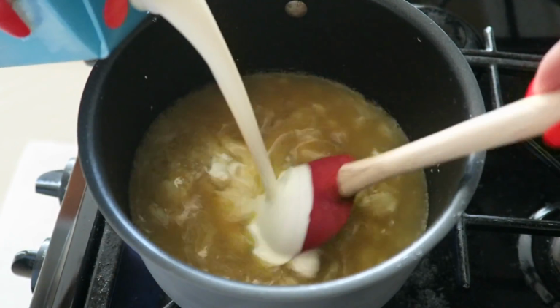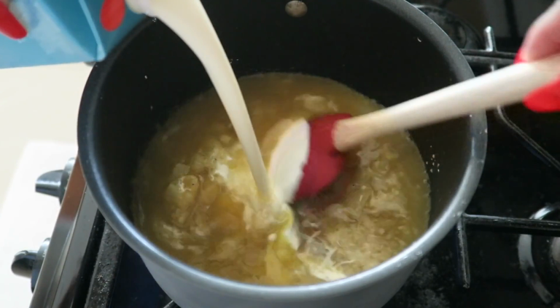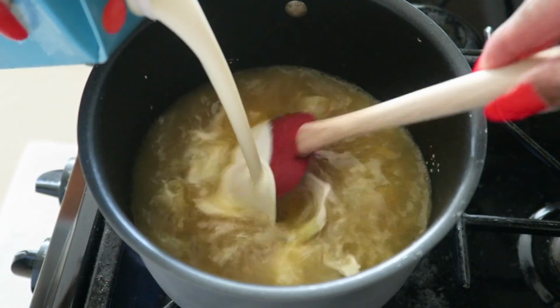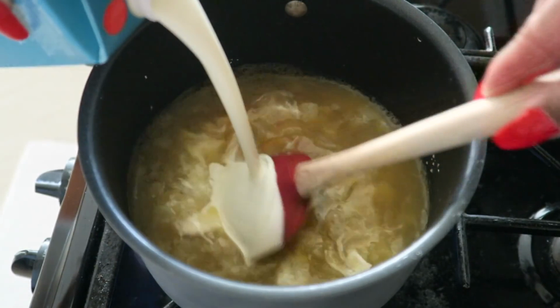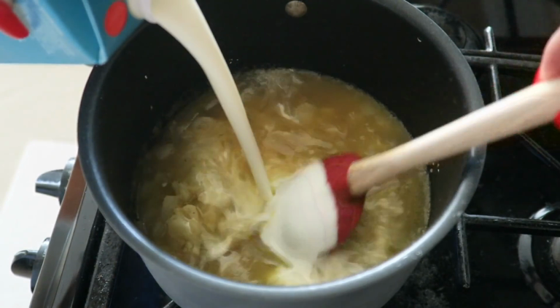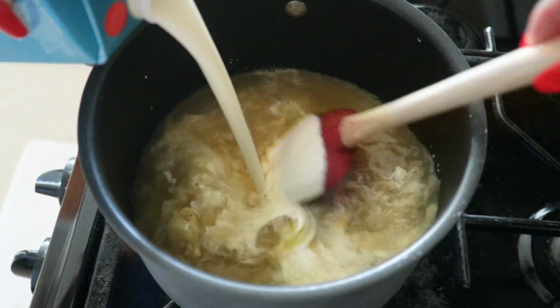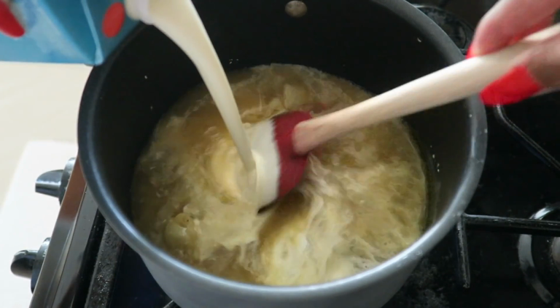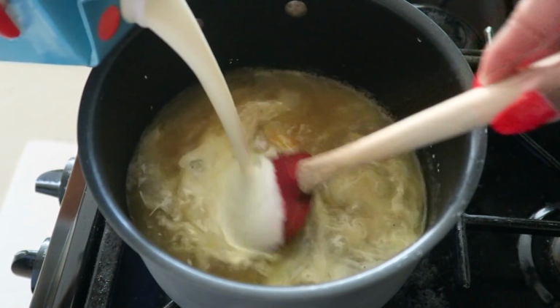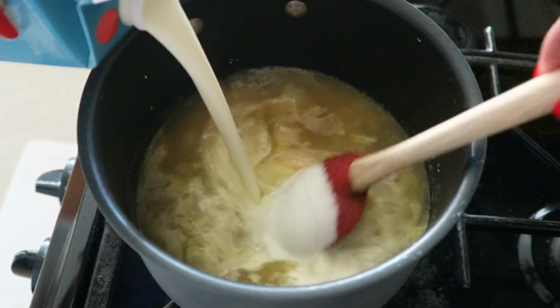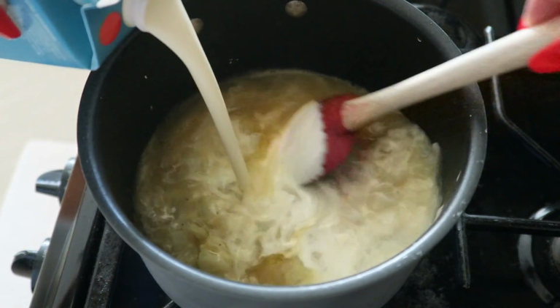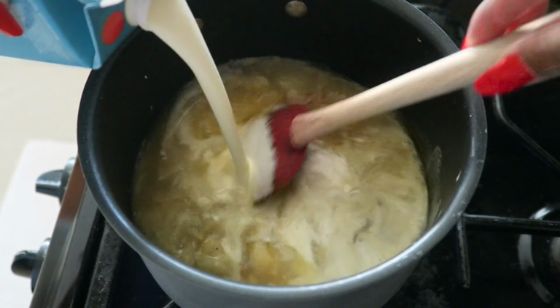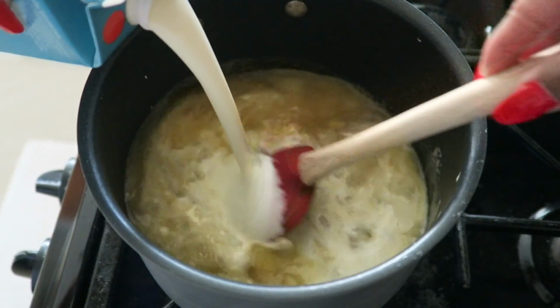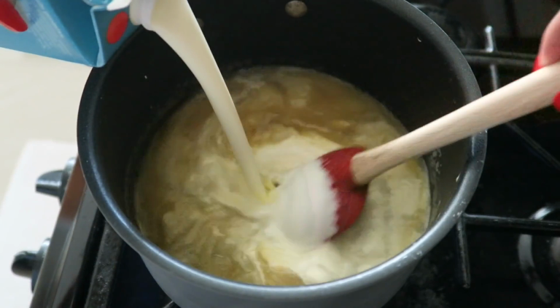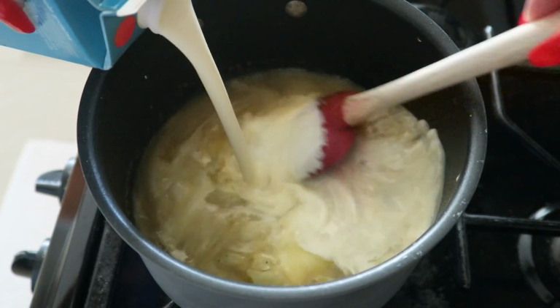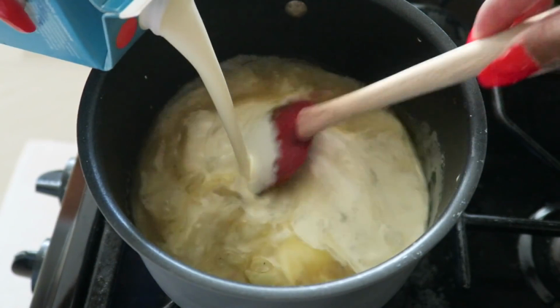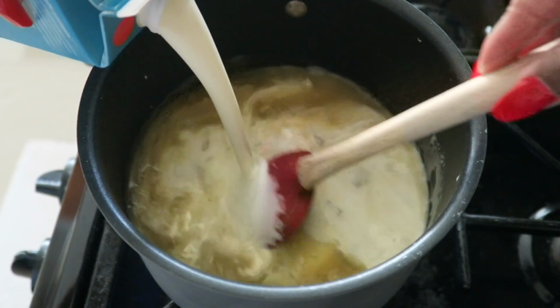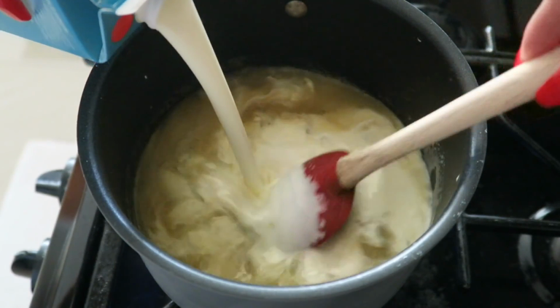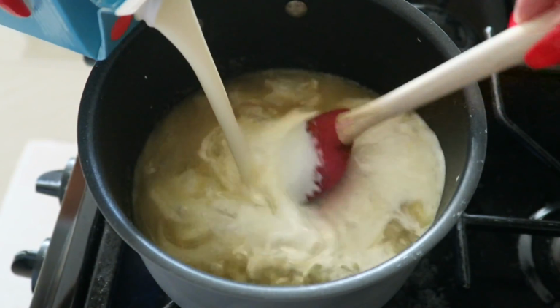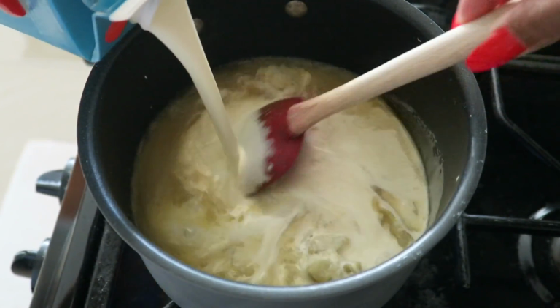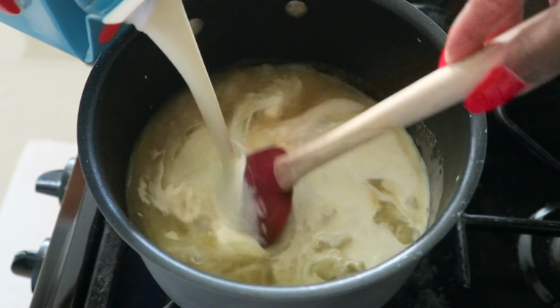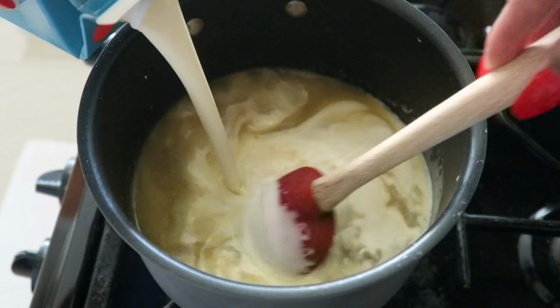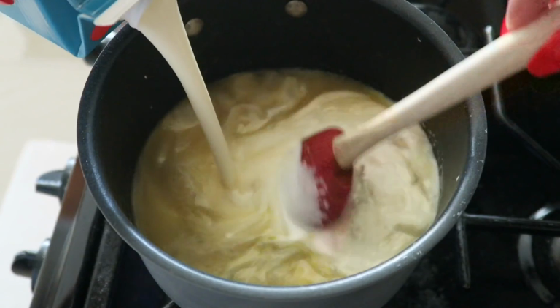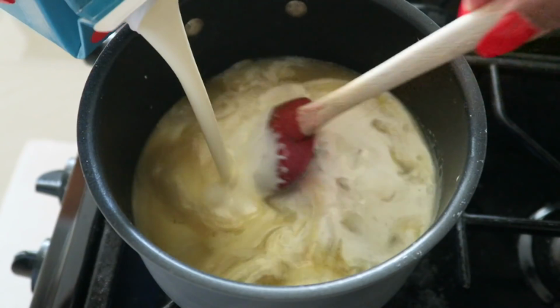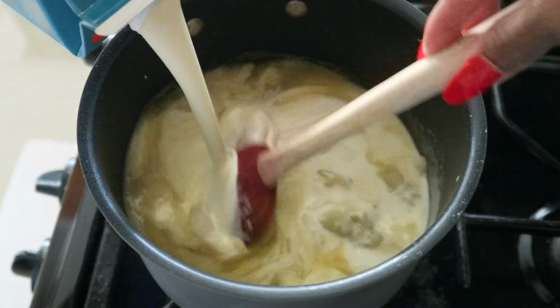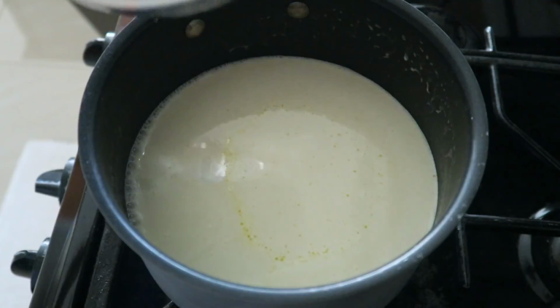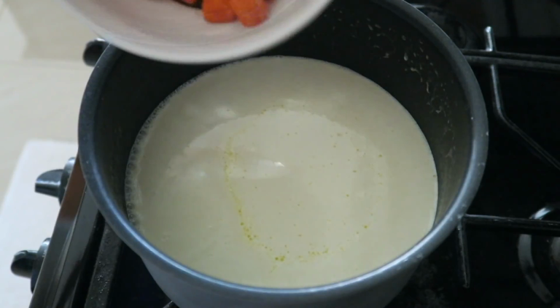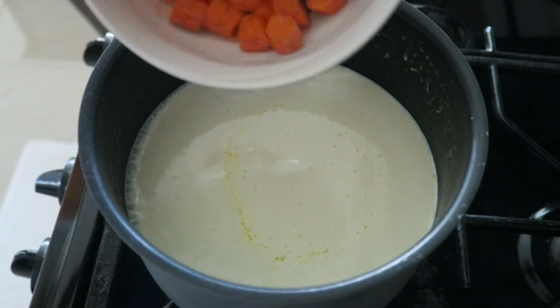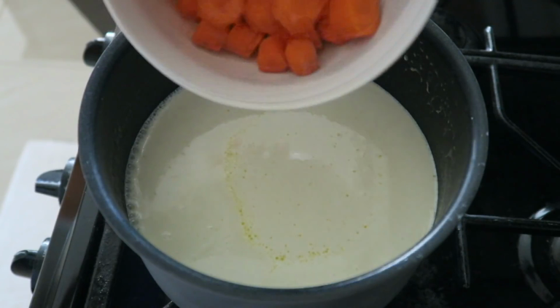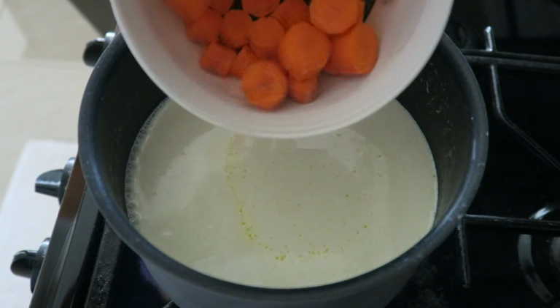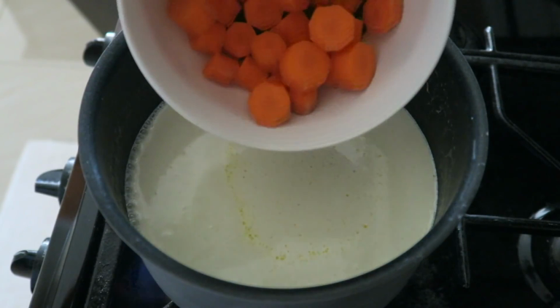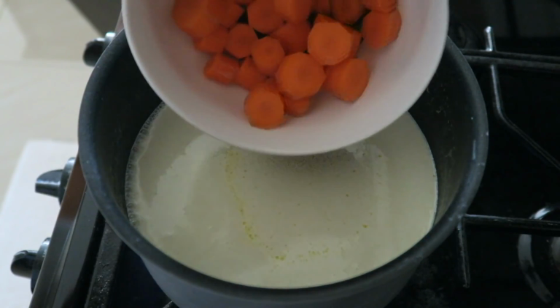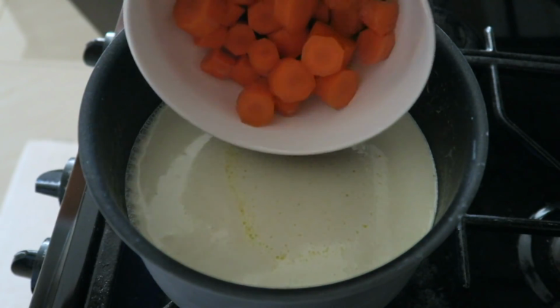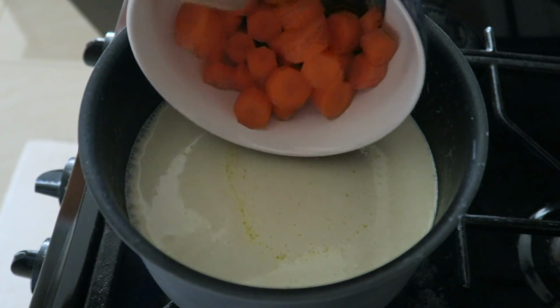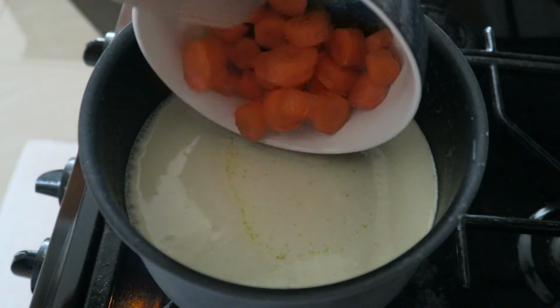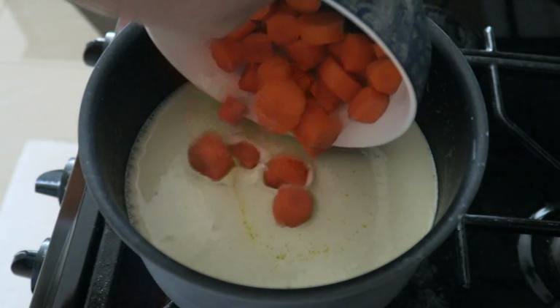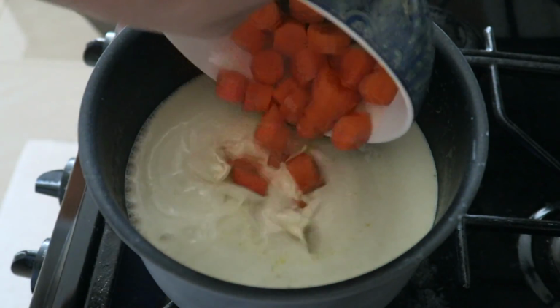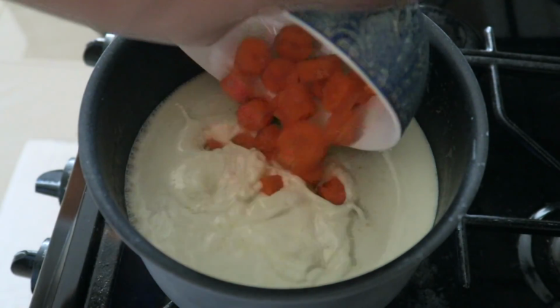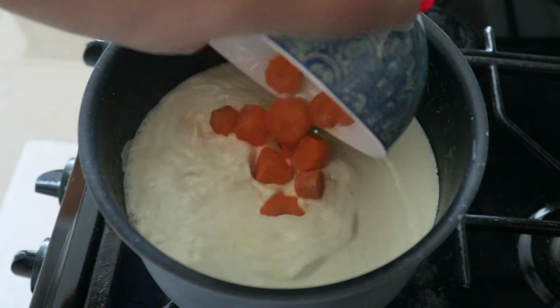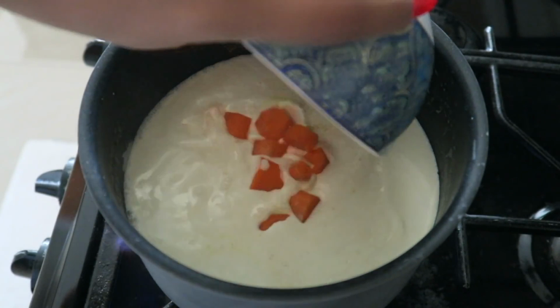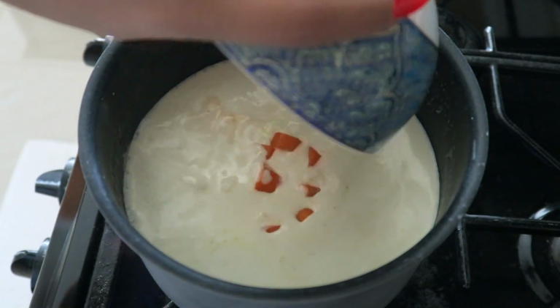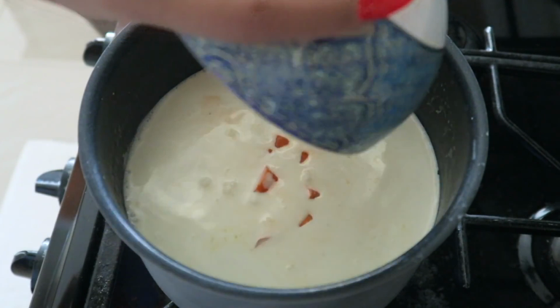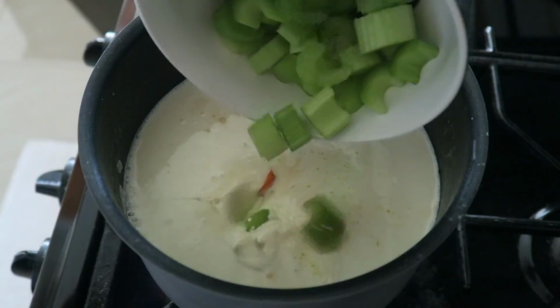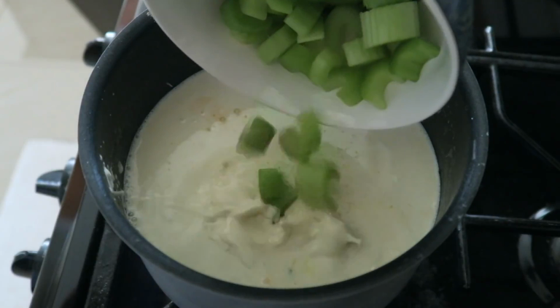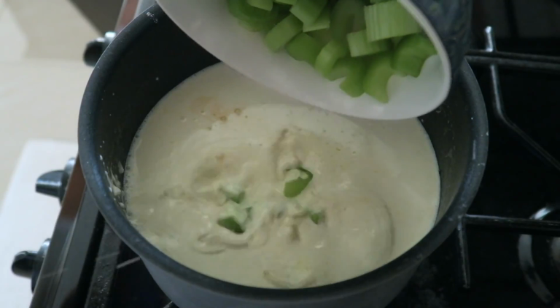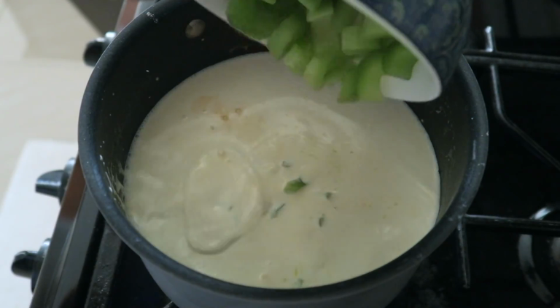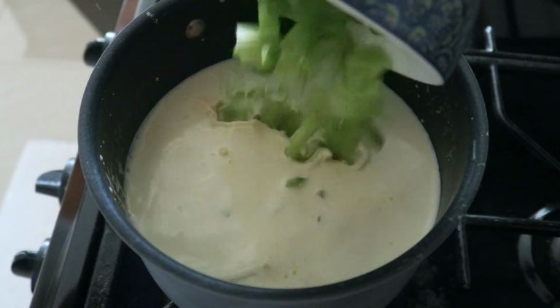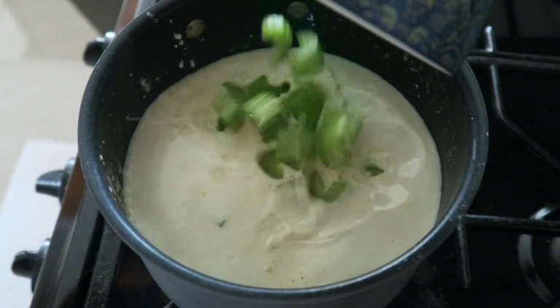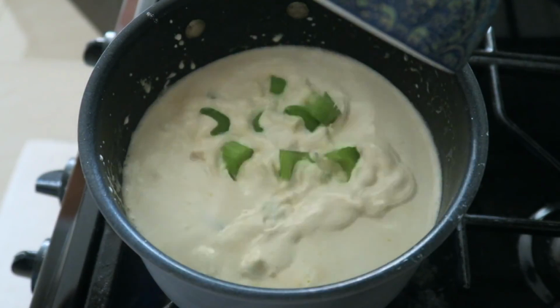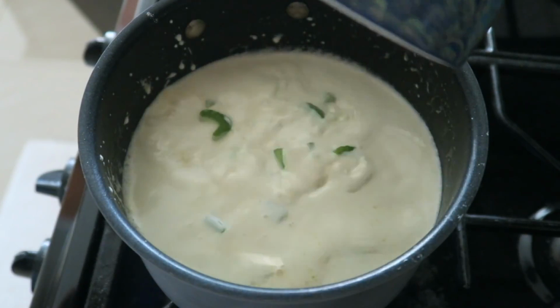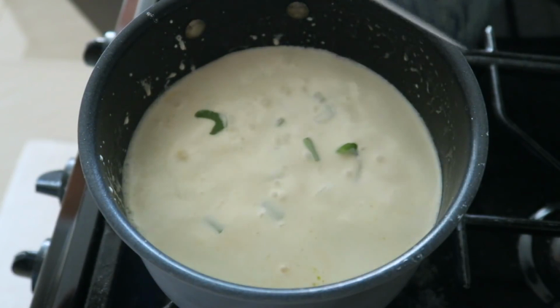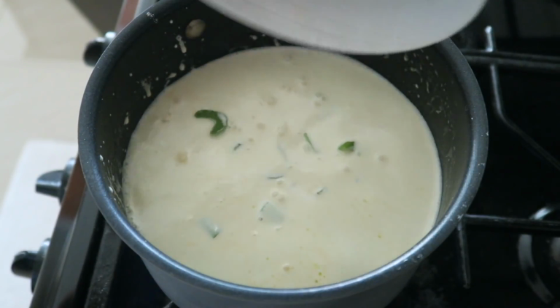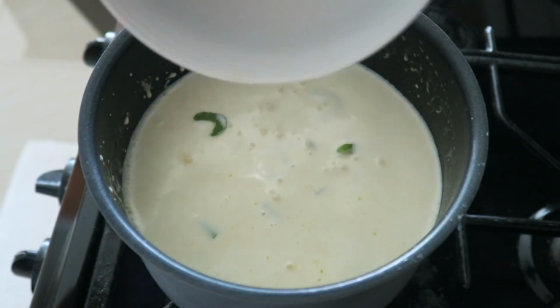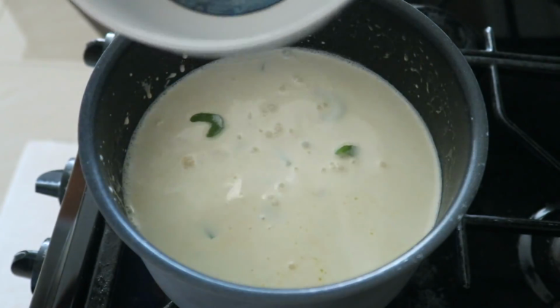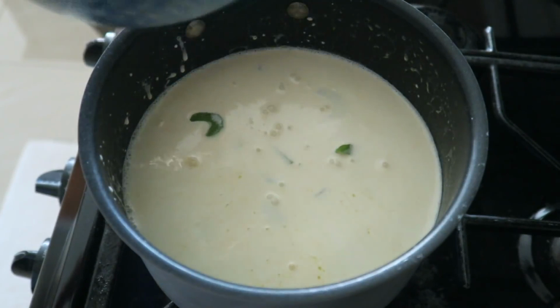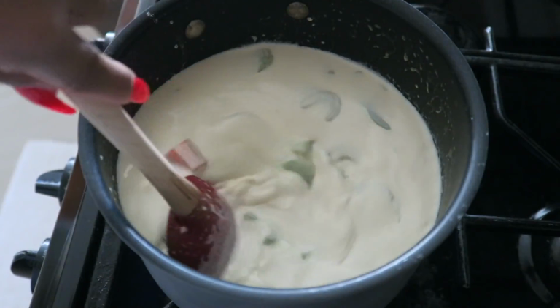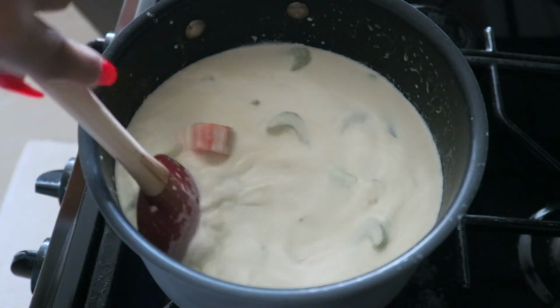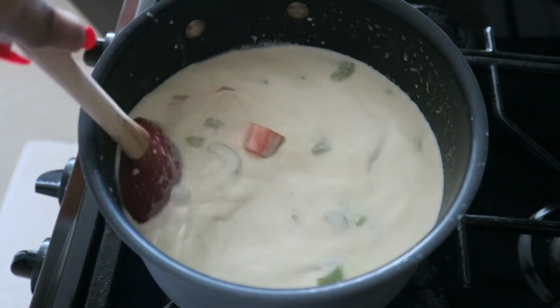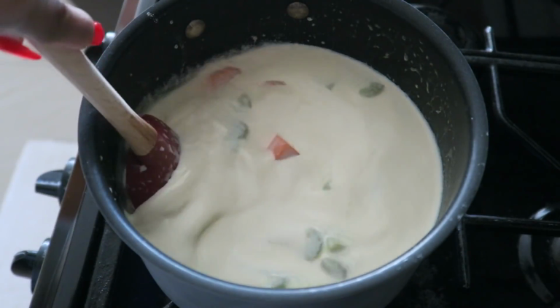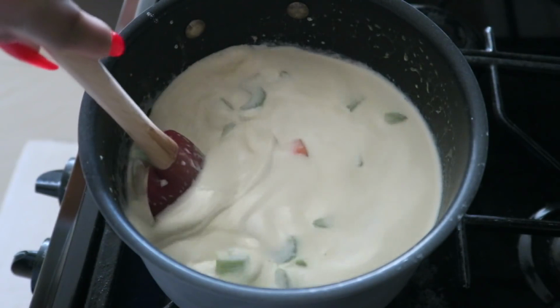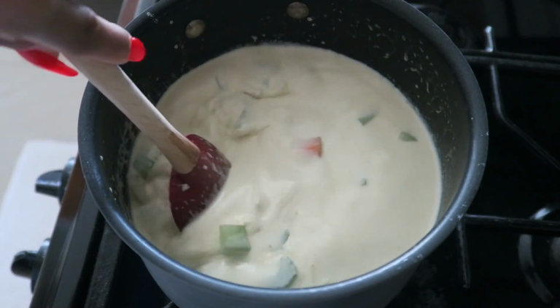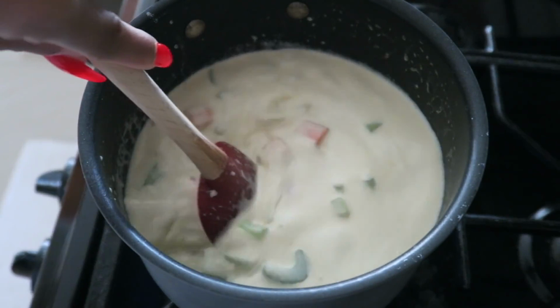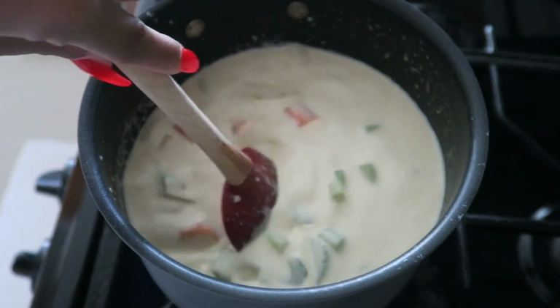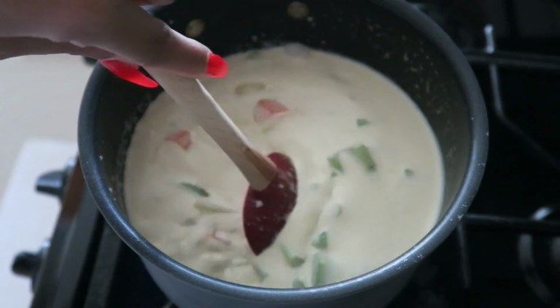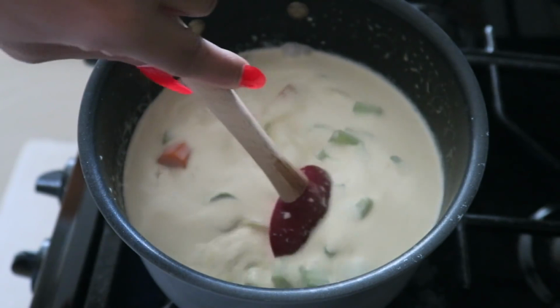Then add in your vegetable broth, your heavy whipping cream, along with your carrots and your celery, and start cooking that through.